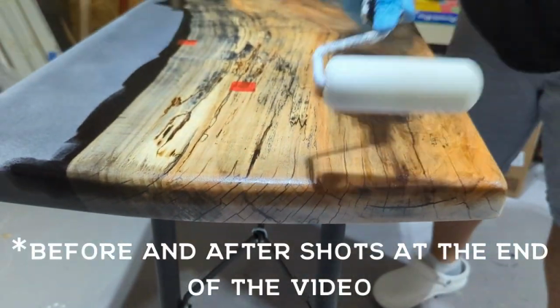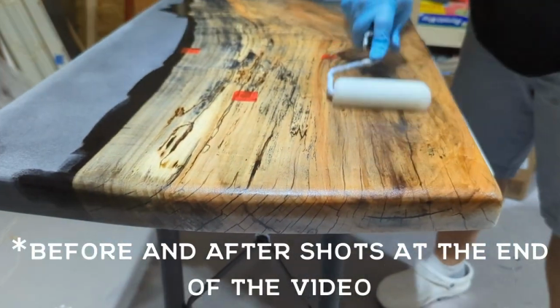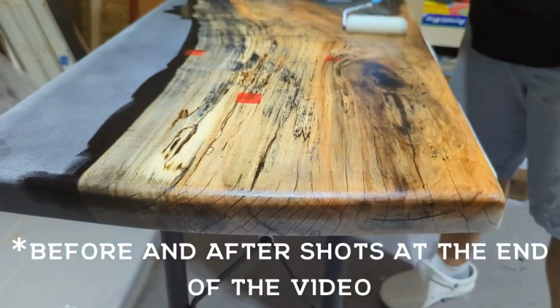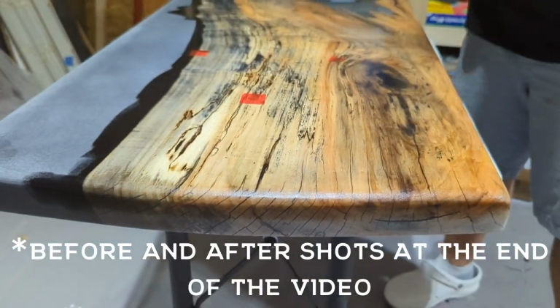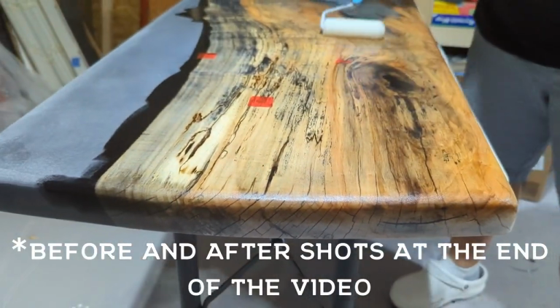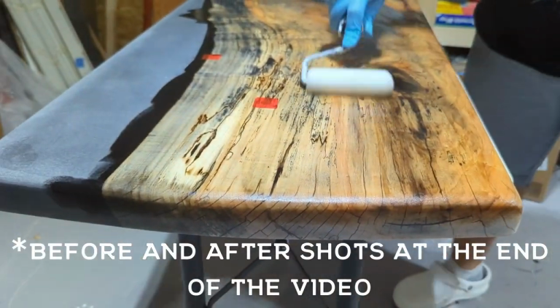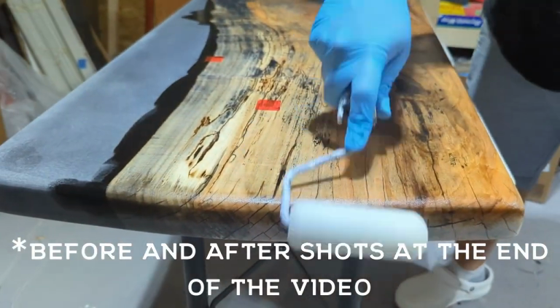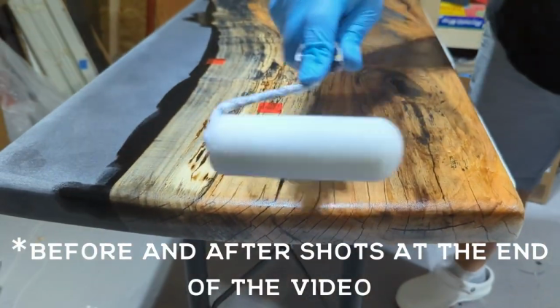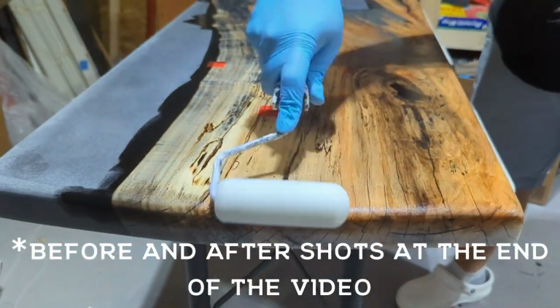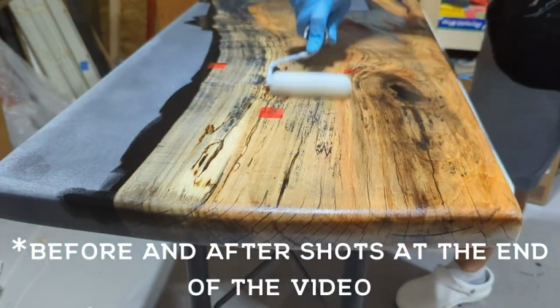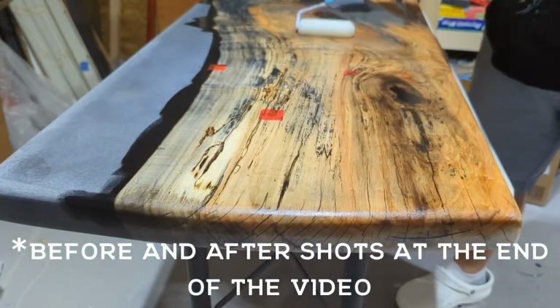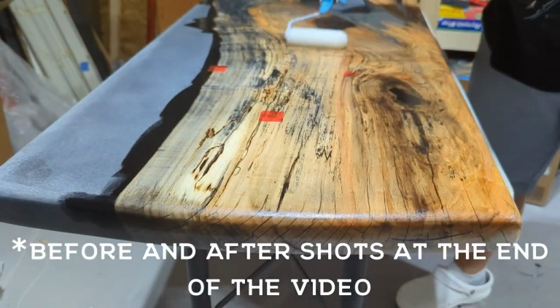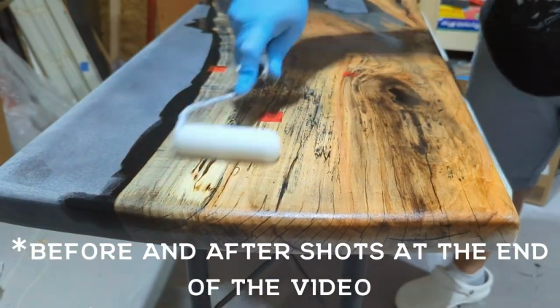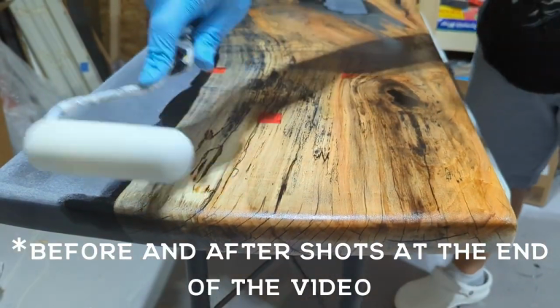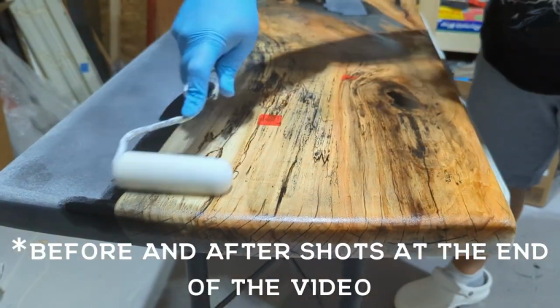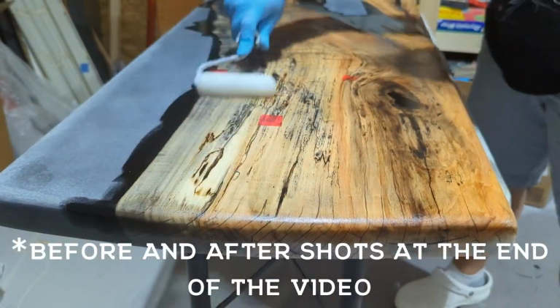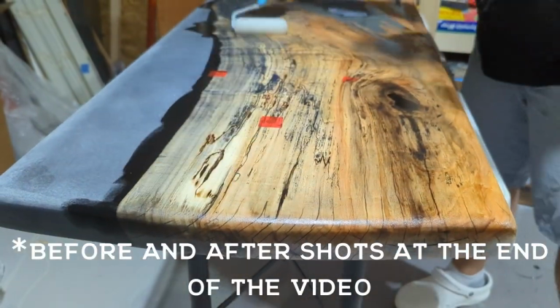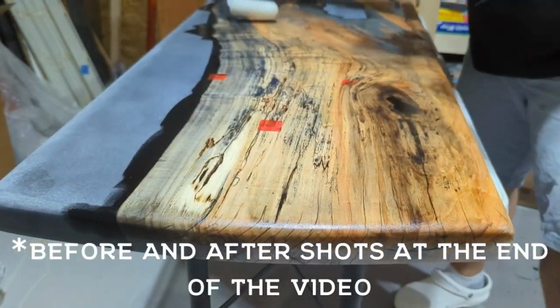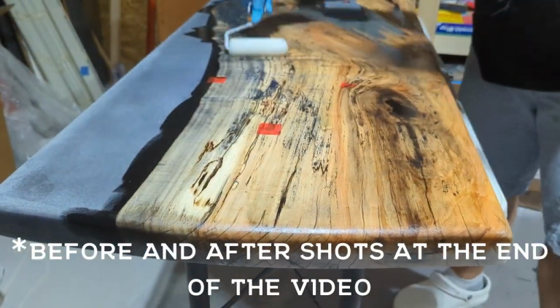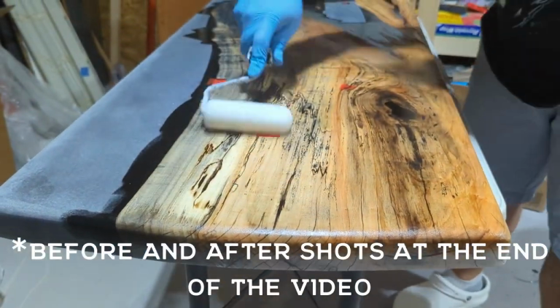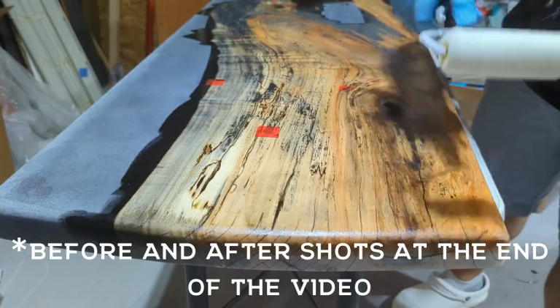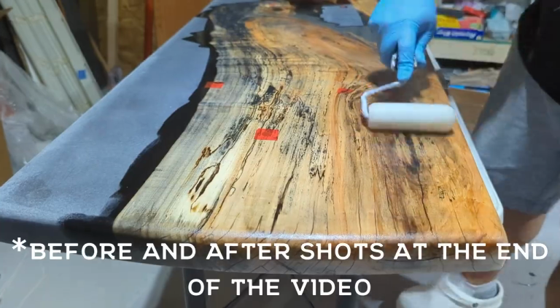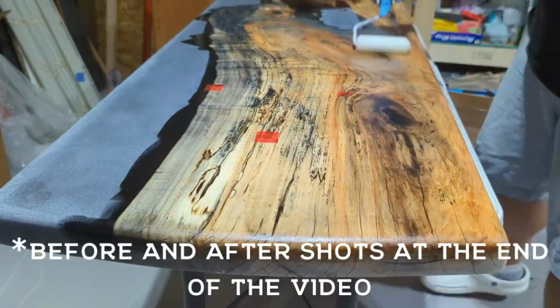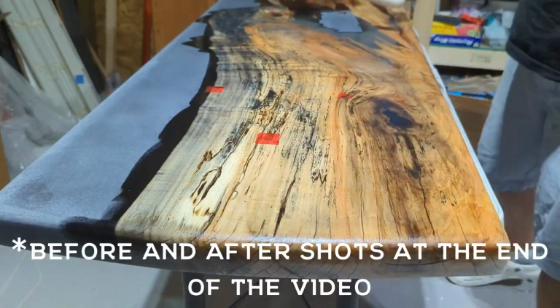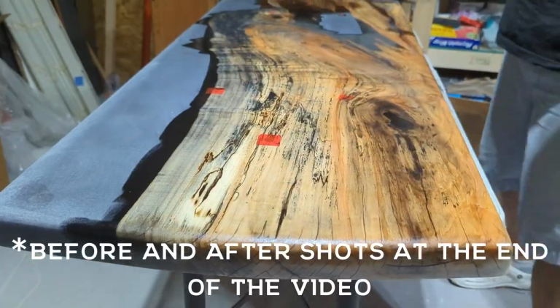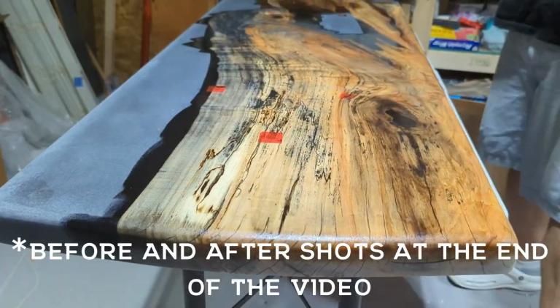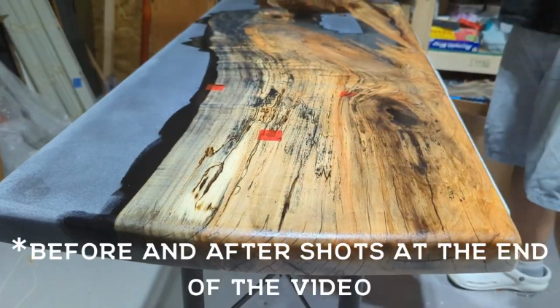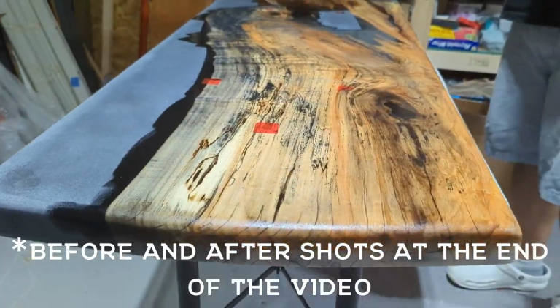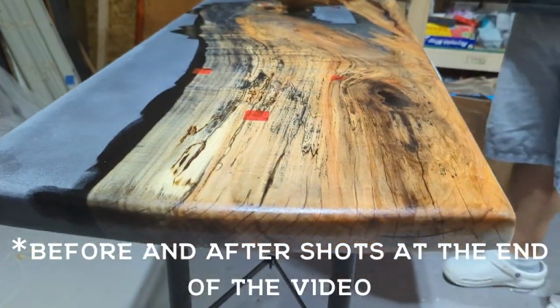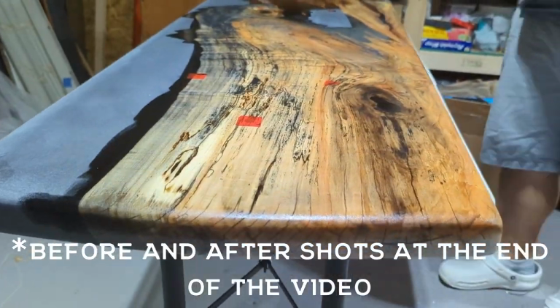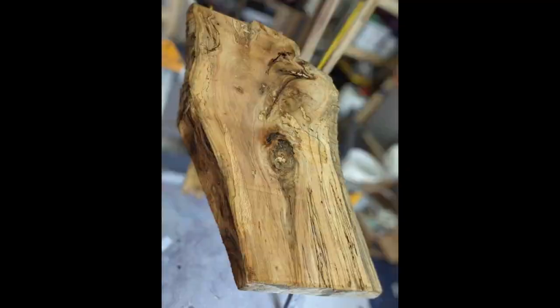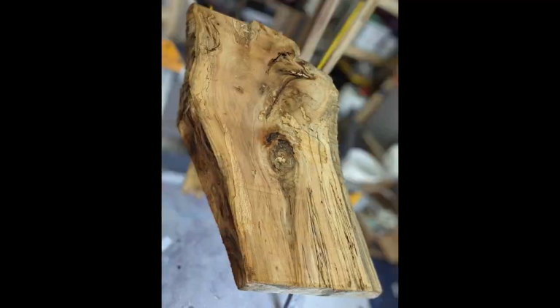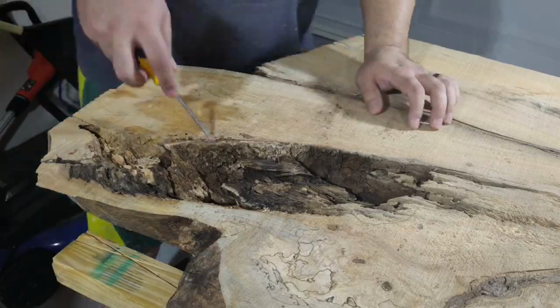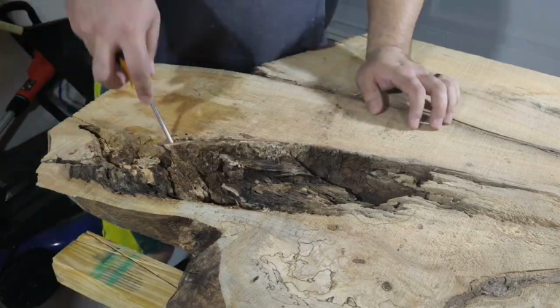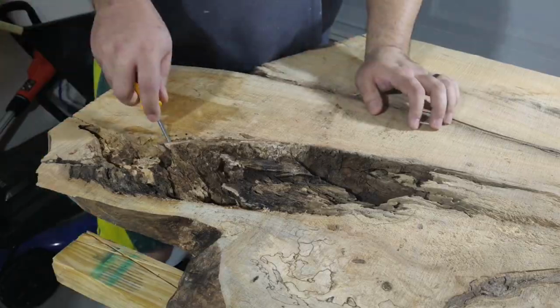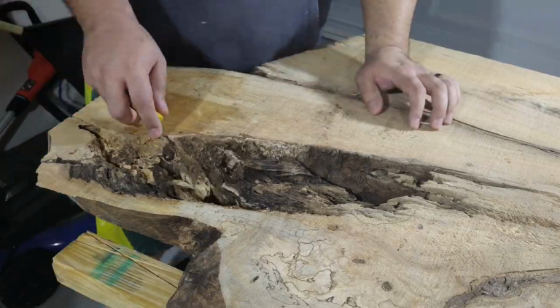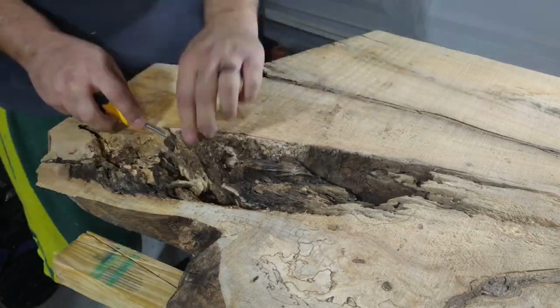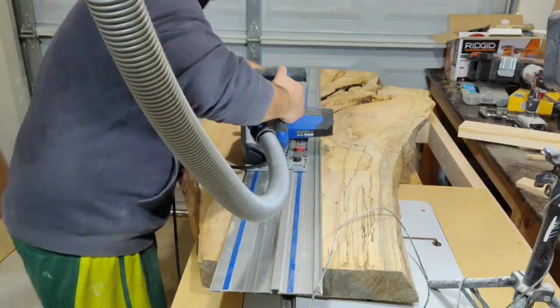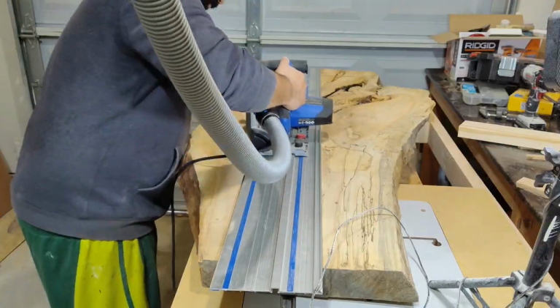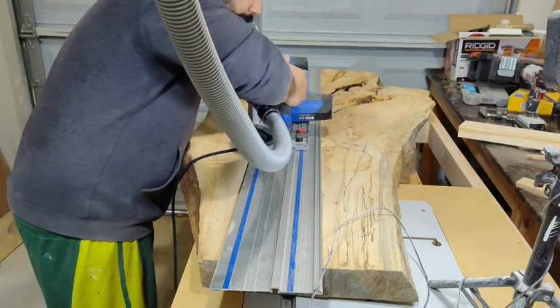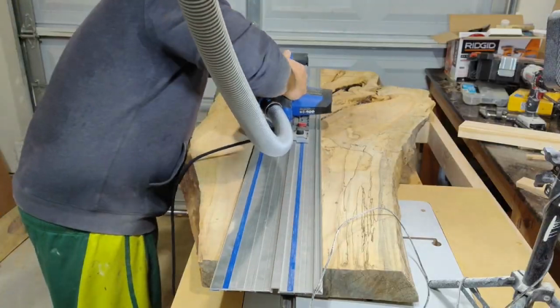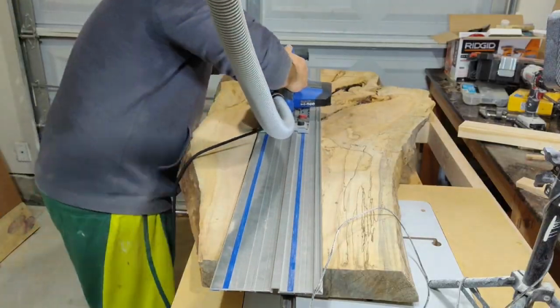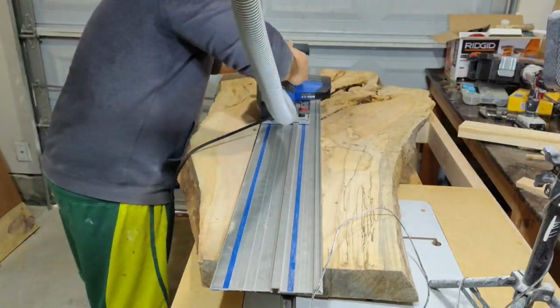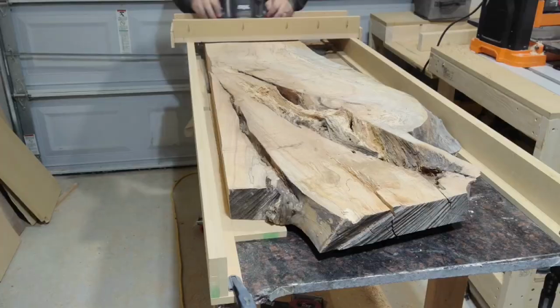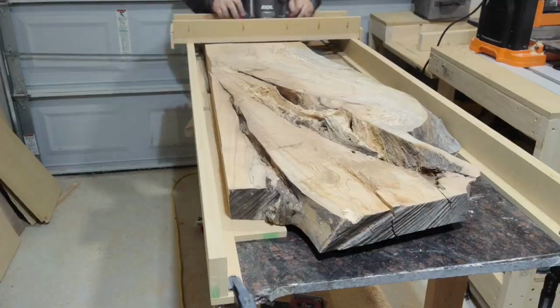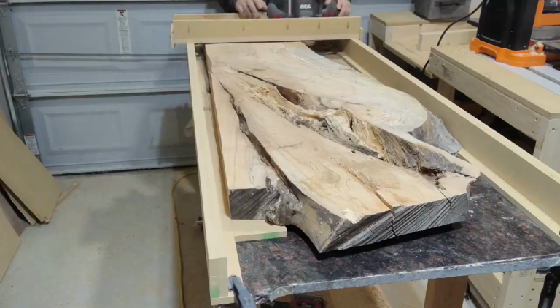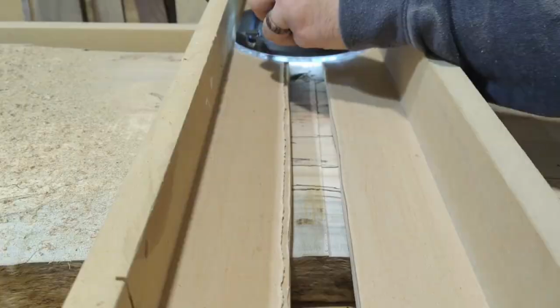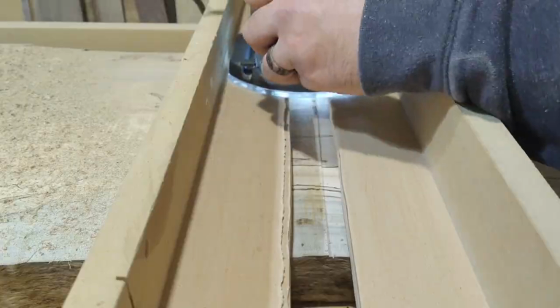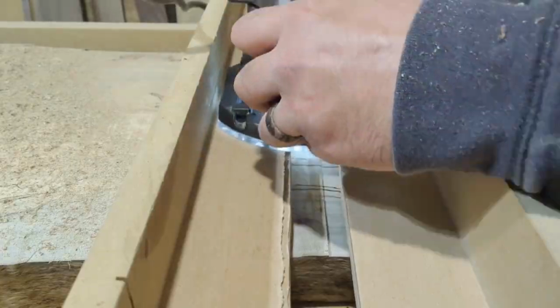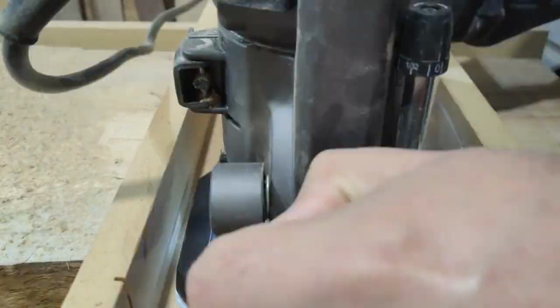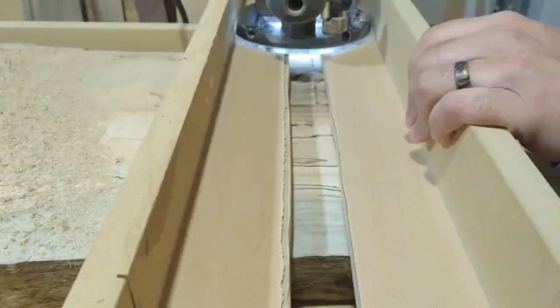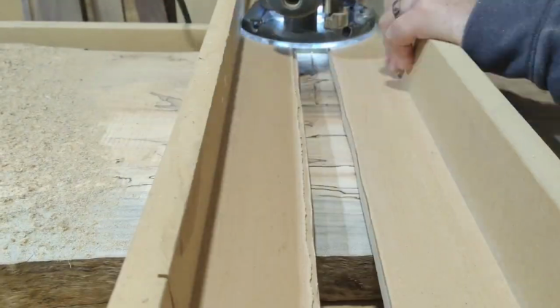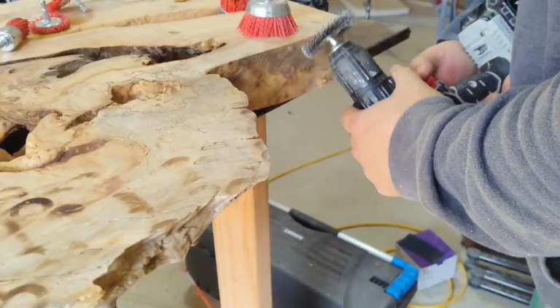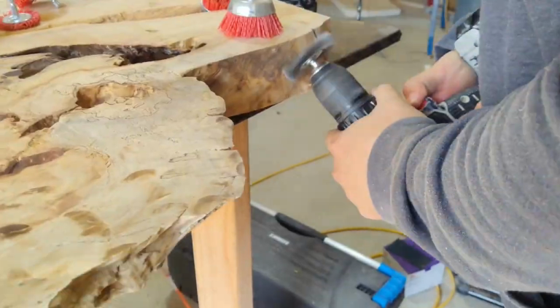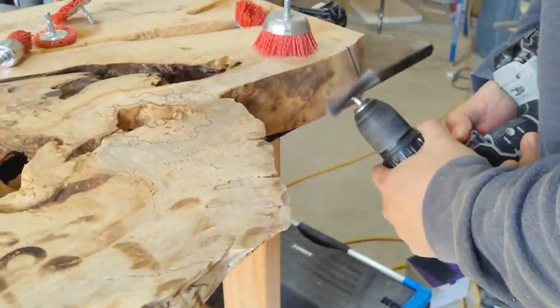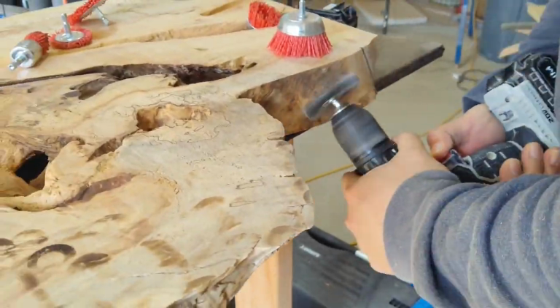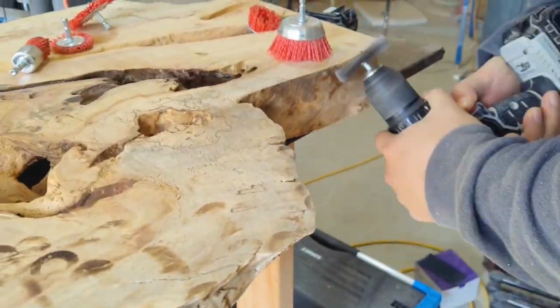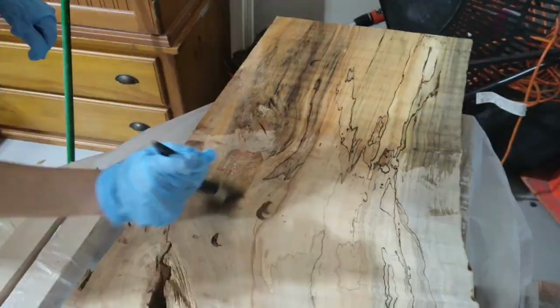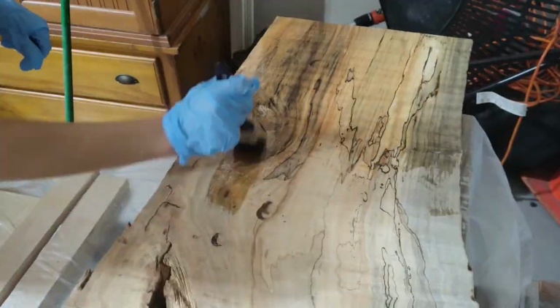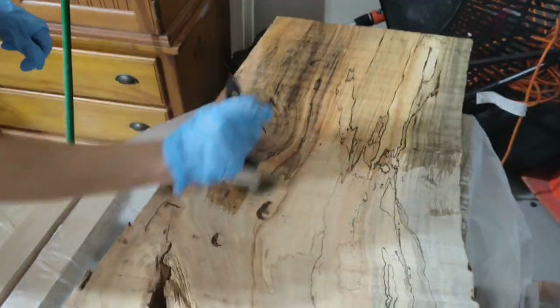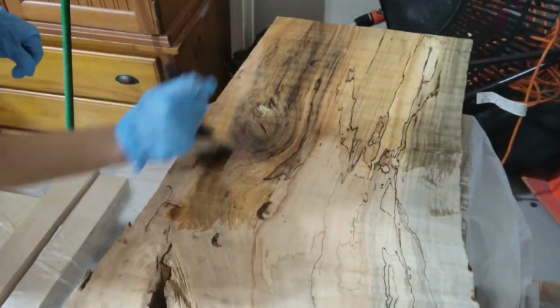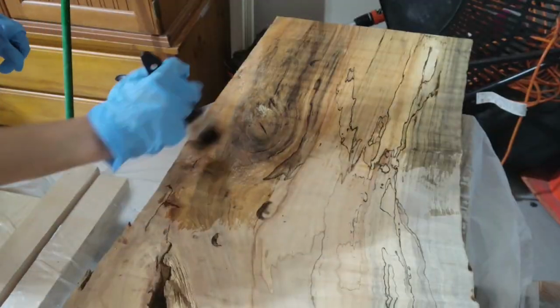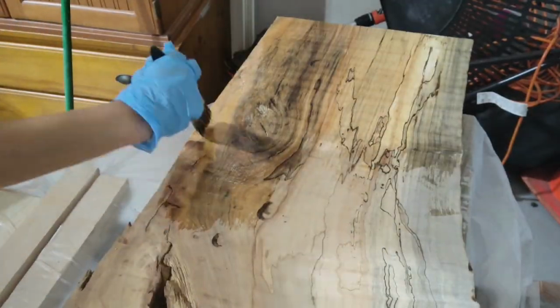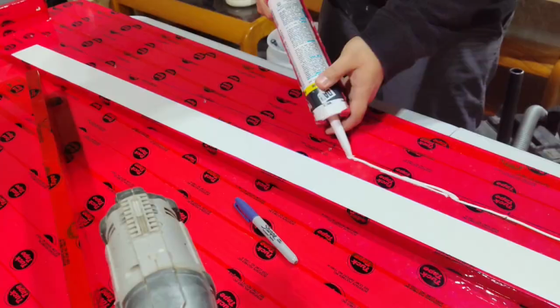If you didn't catch part one, let me go ahead and hit you with a 15-second recap. Got the slab, removed the bark, cut it to size, flattened it, removed more bark, added it to gelactive.